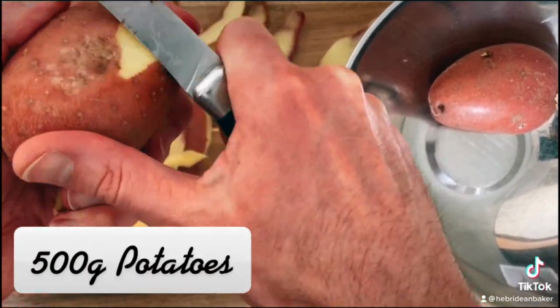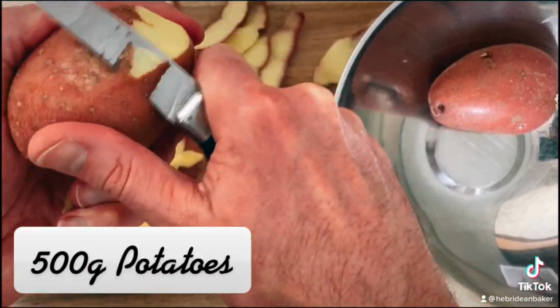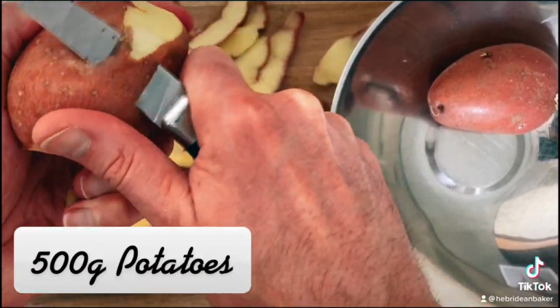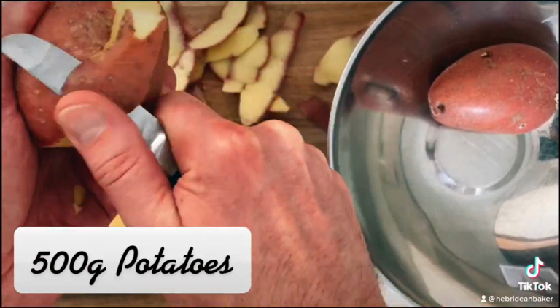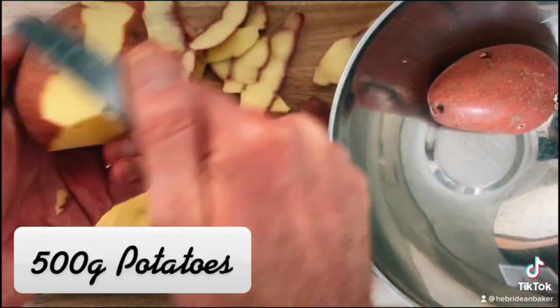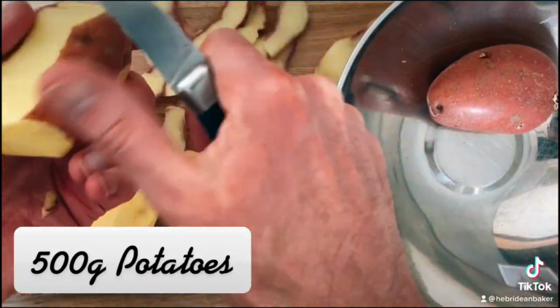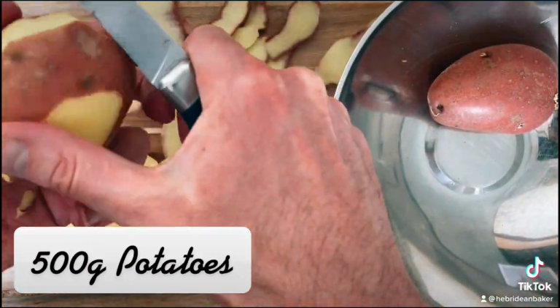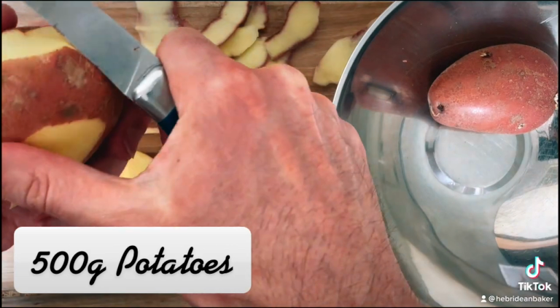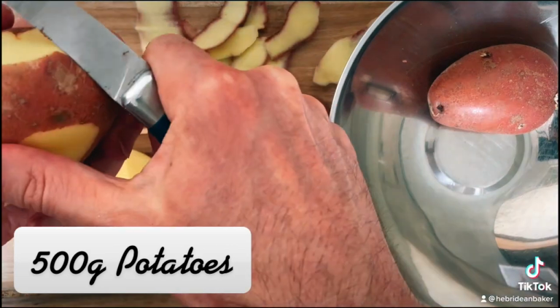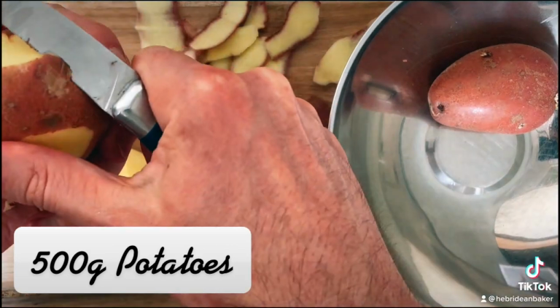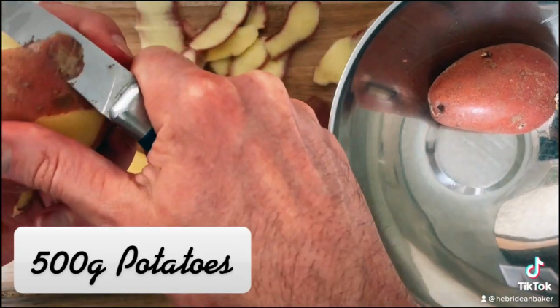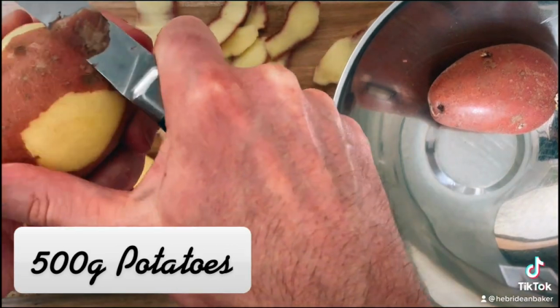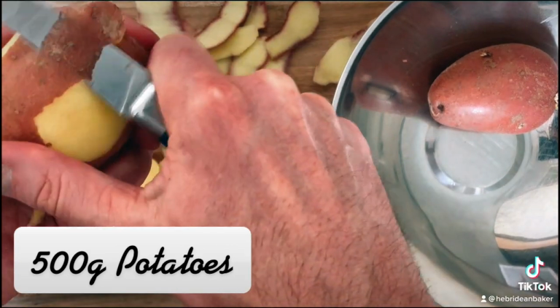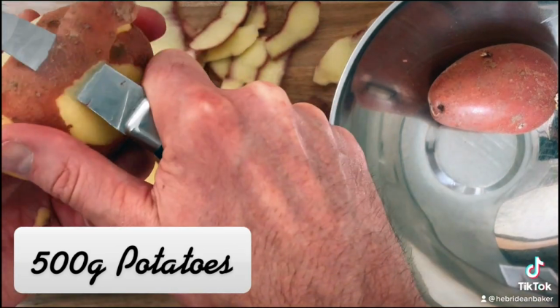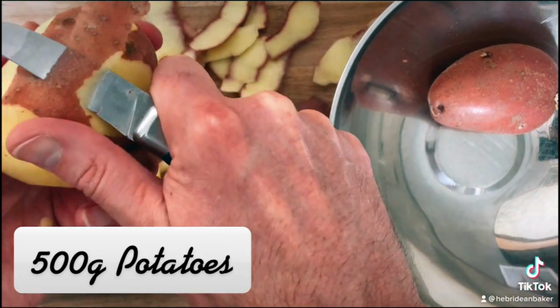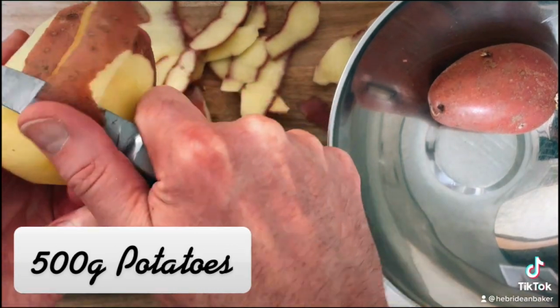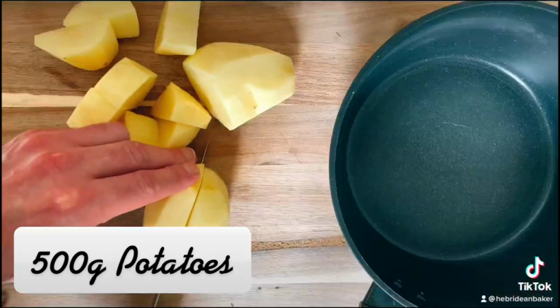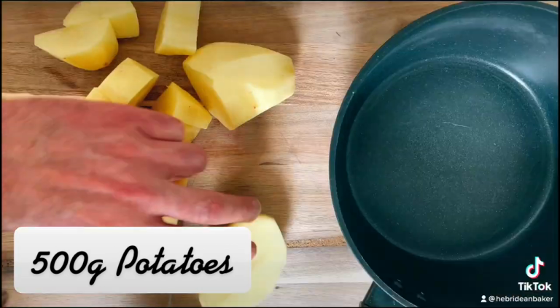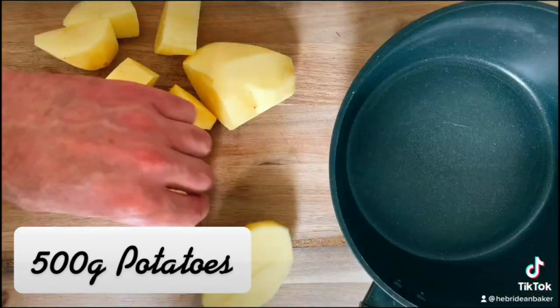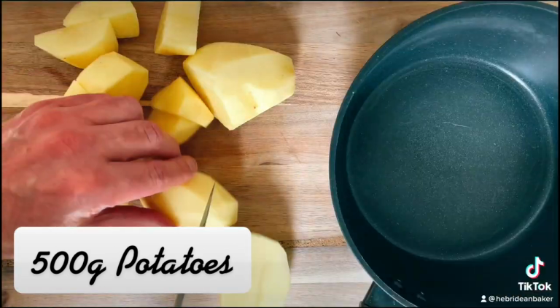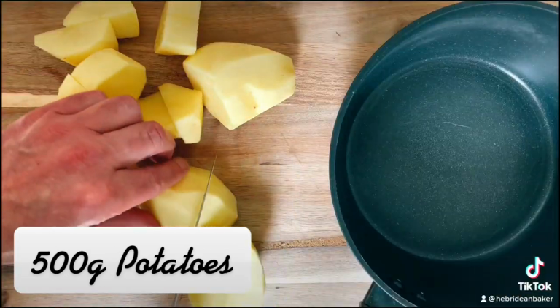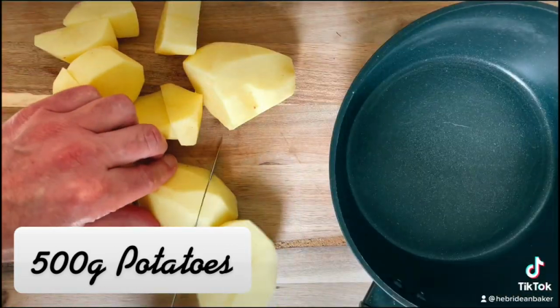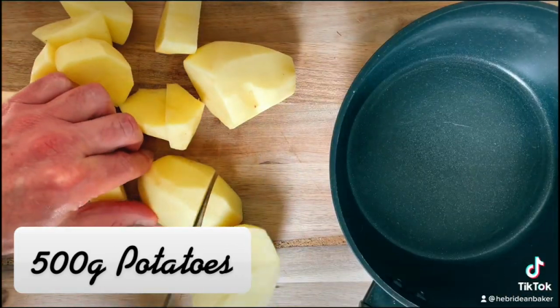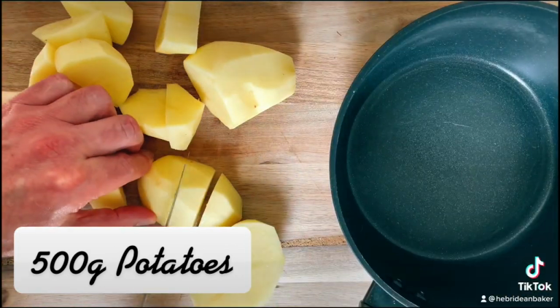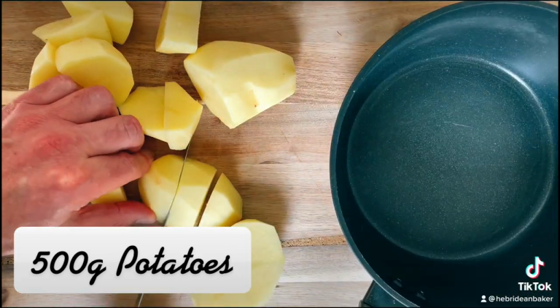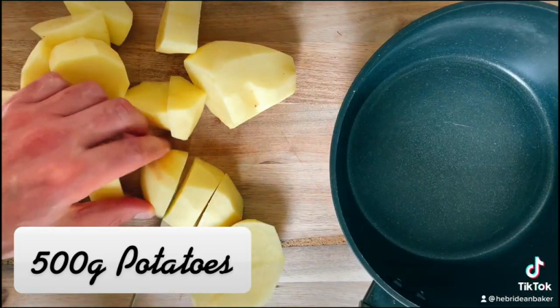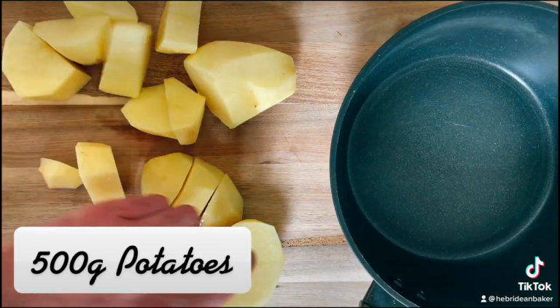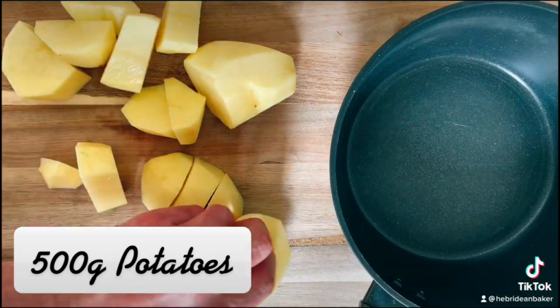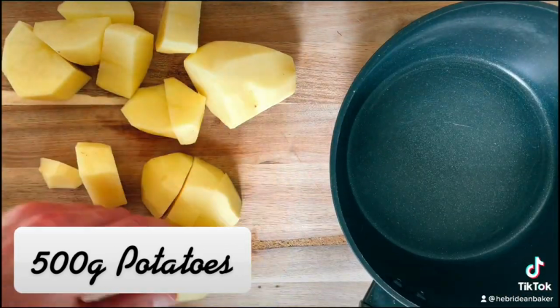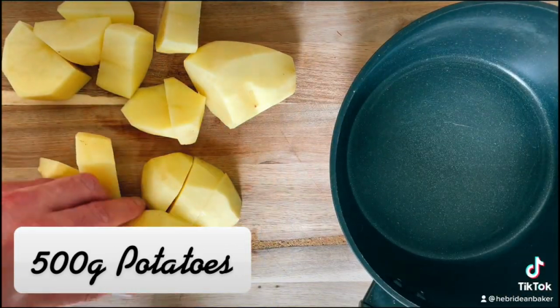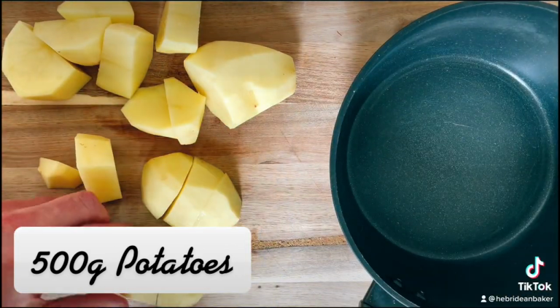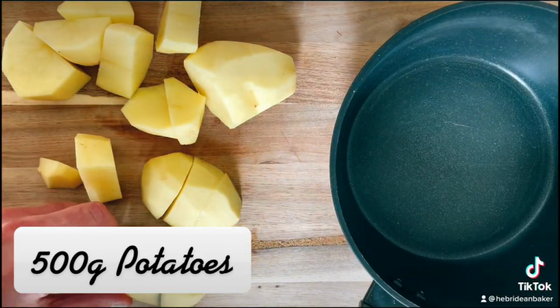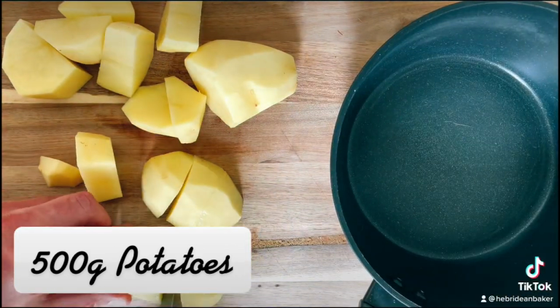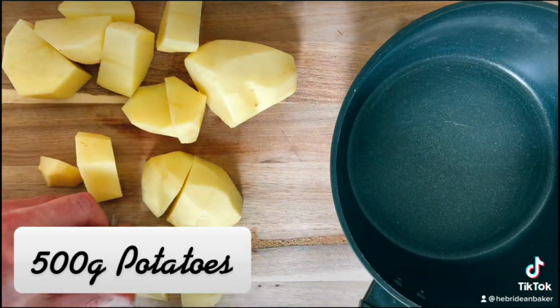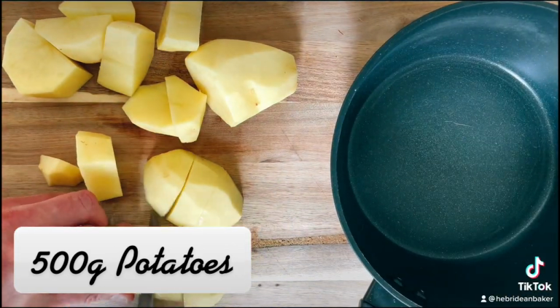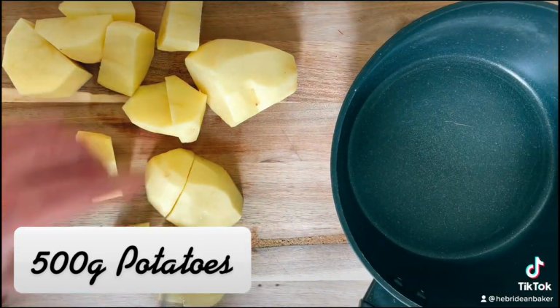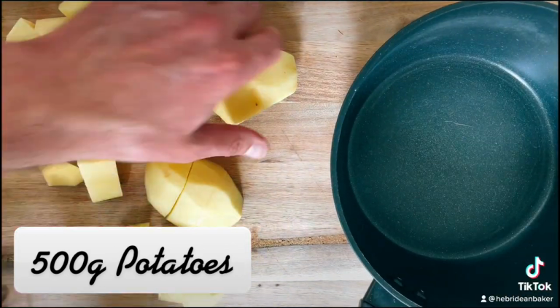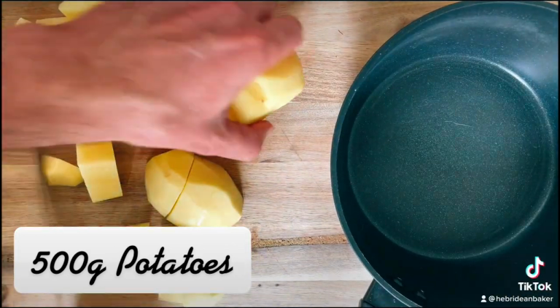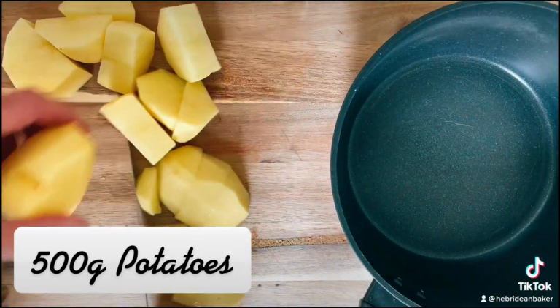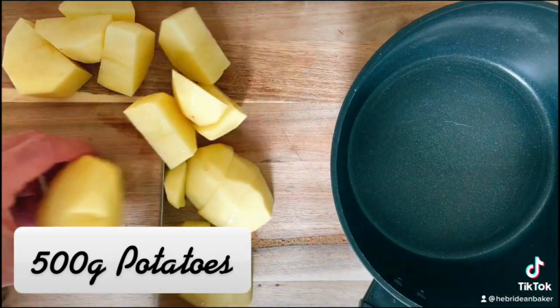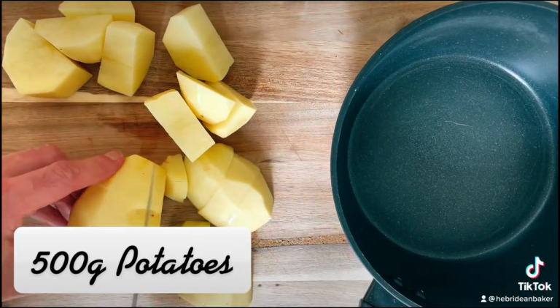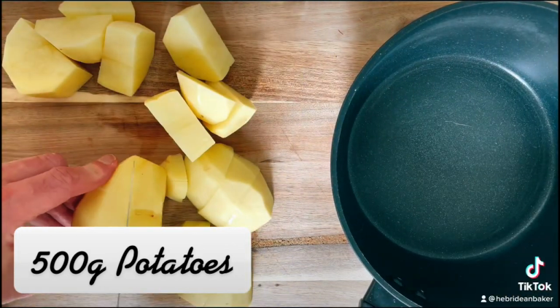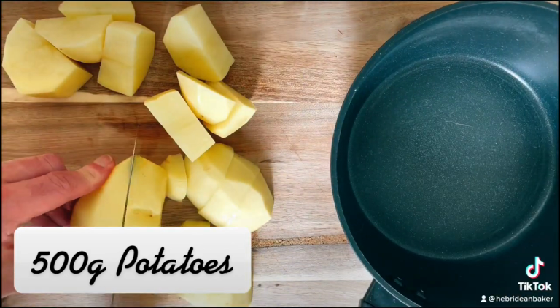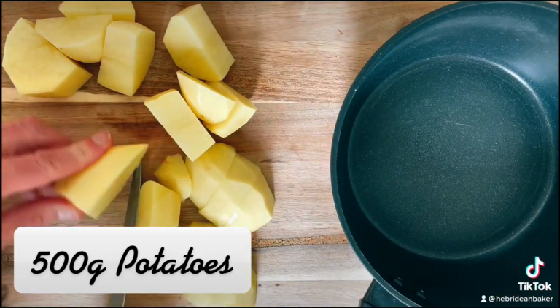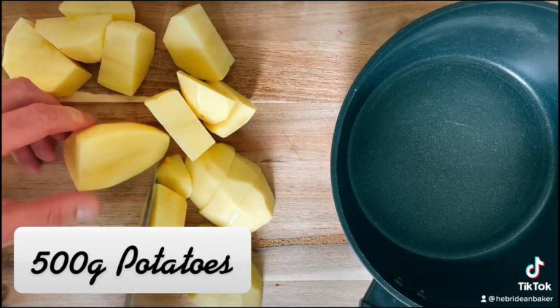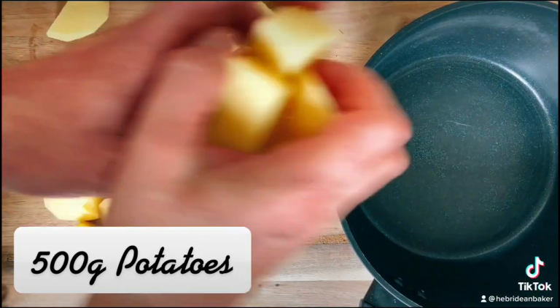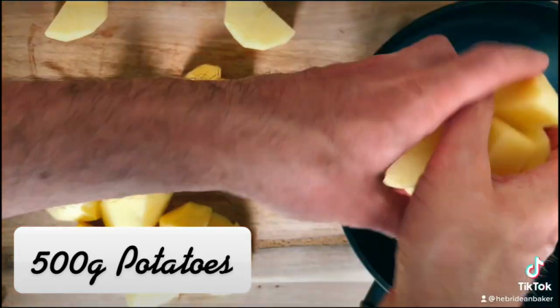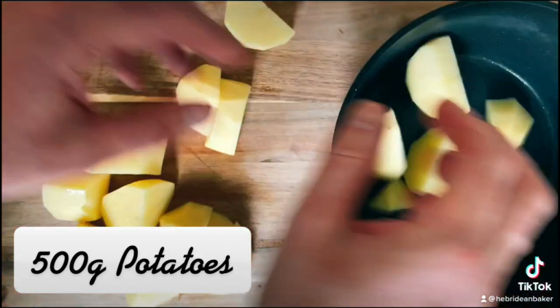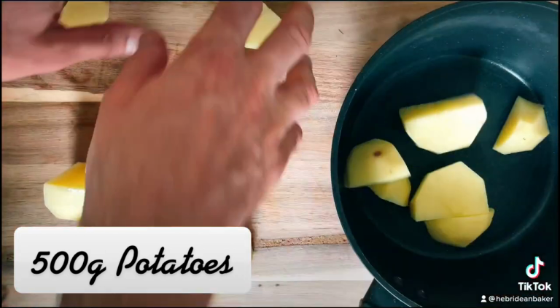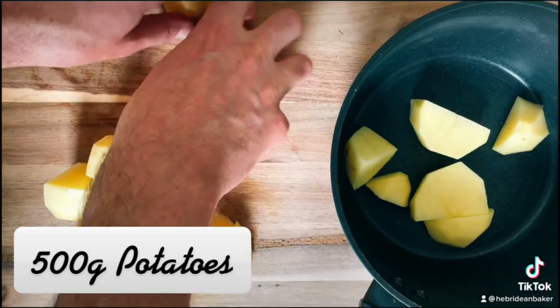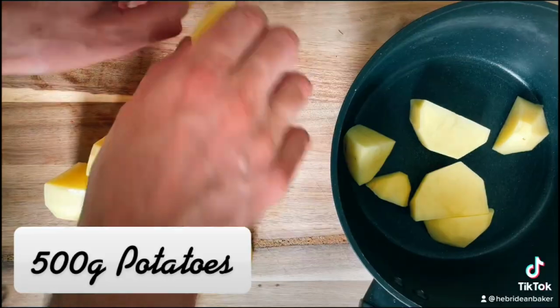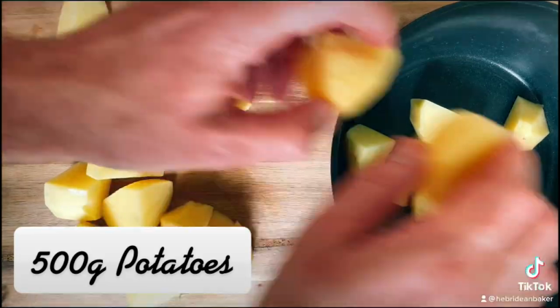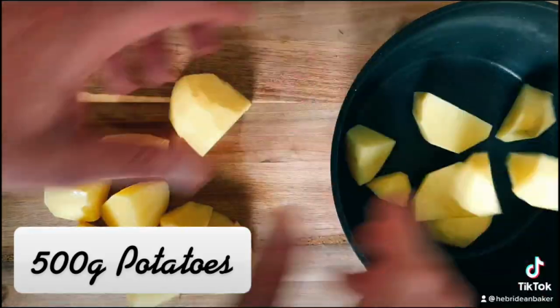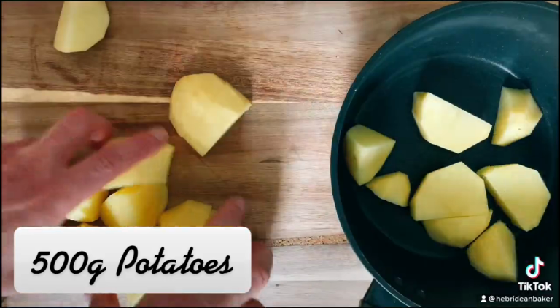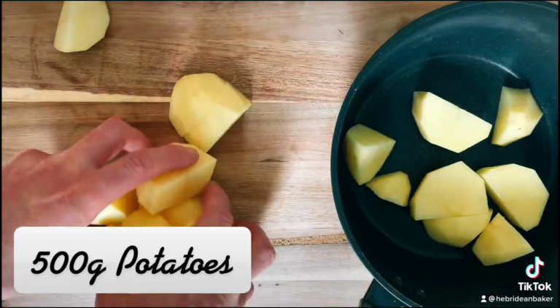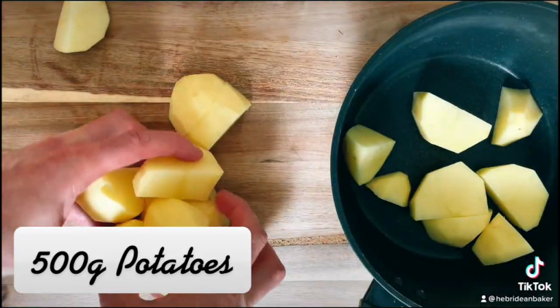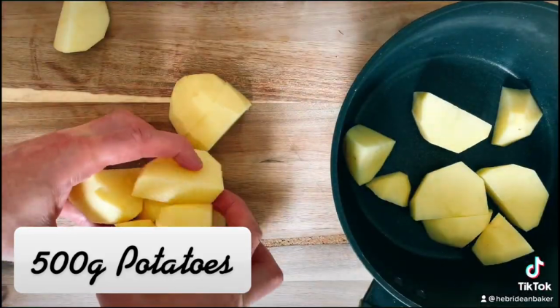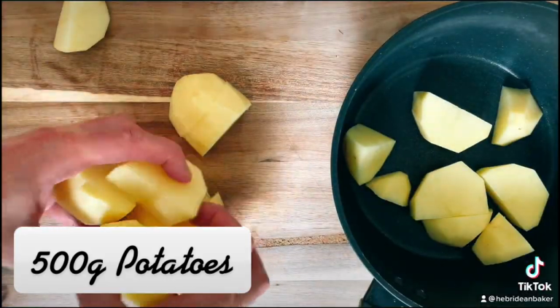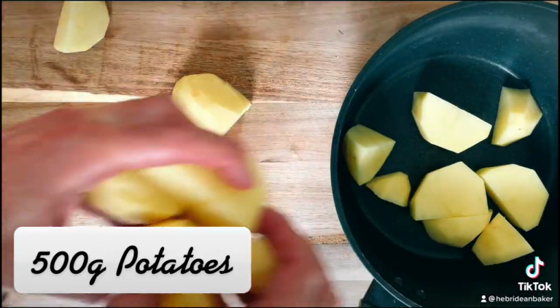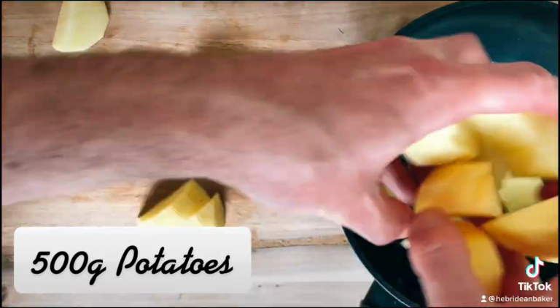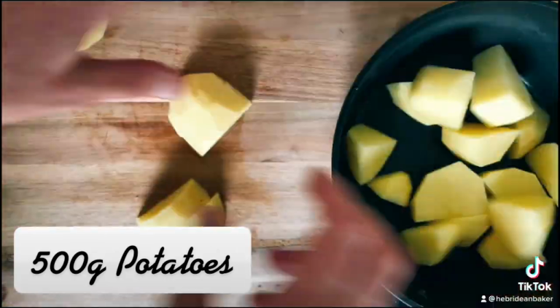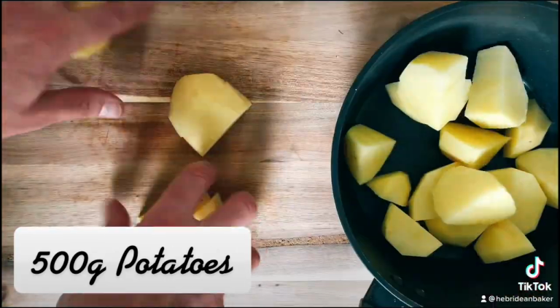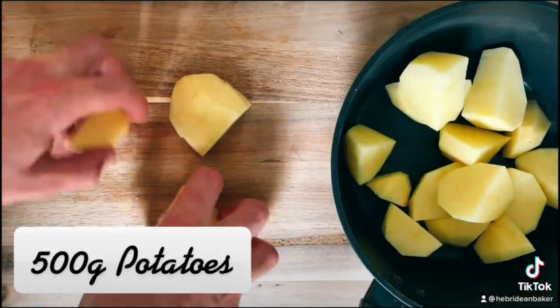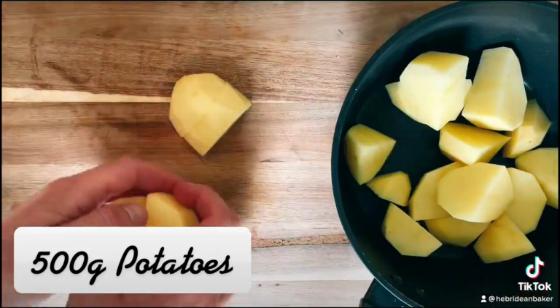First, peel and chop about 500 grams of potatoes and boil in salty water.